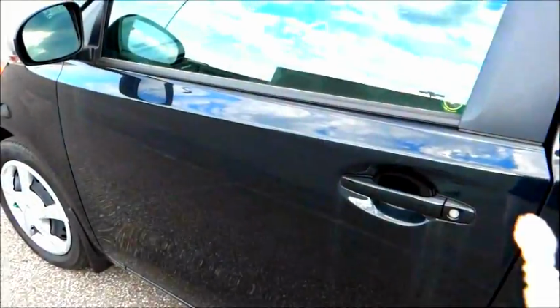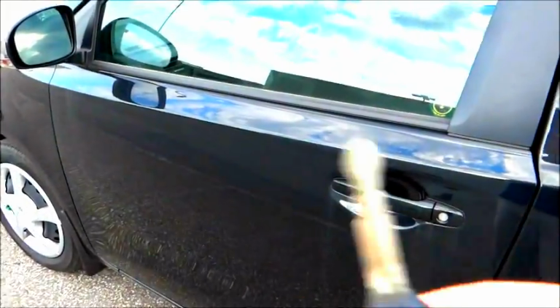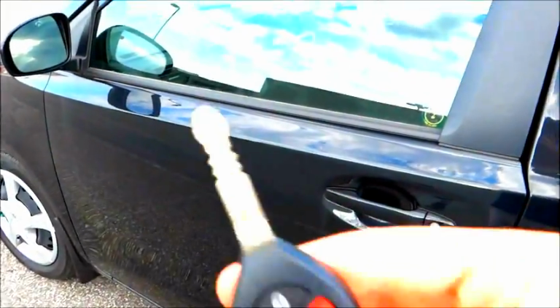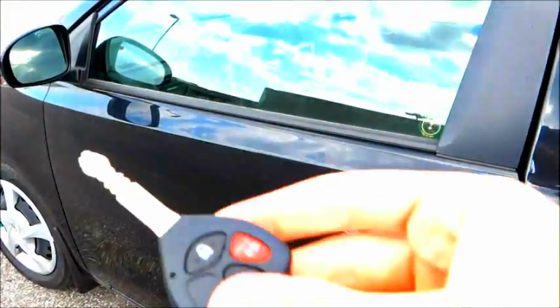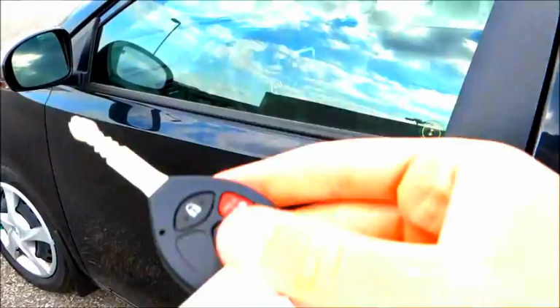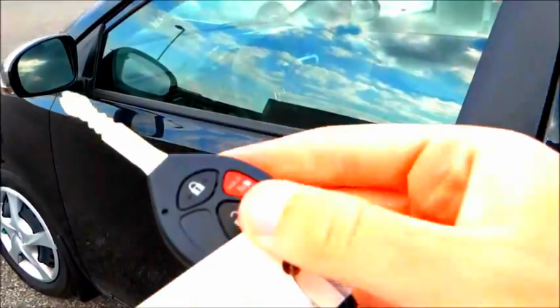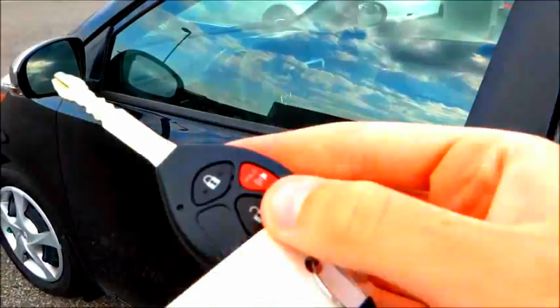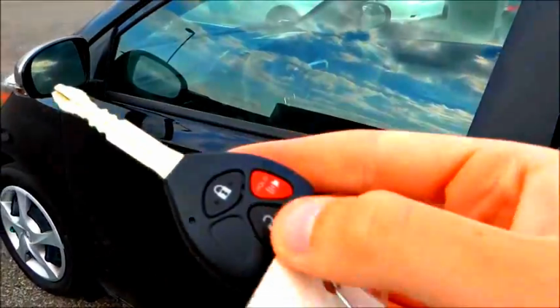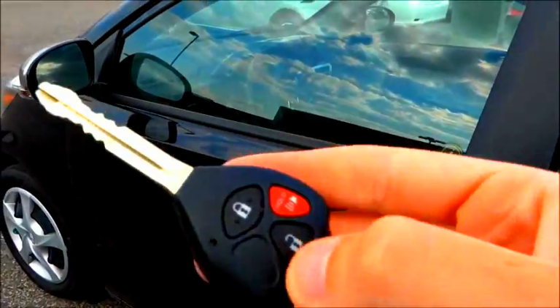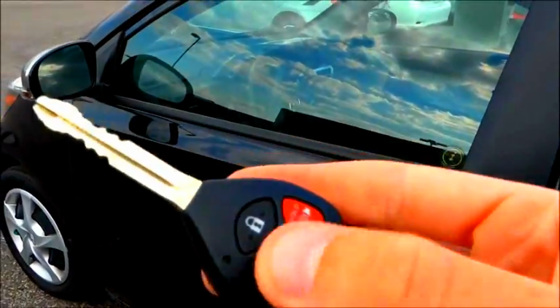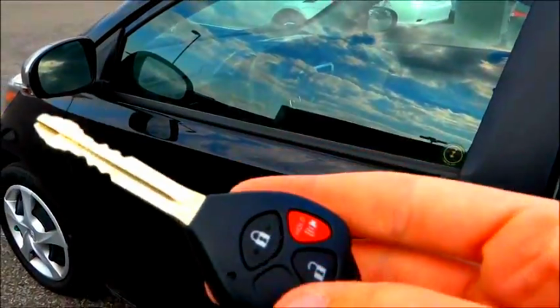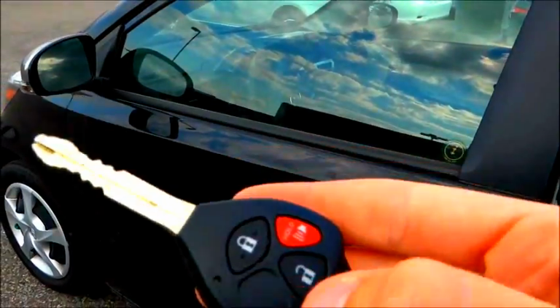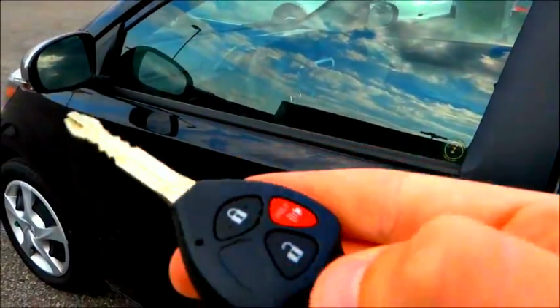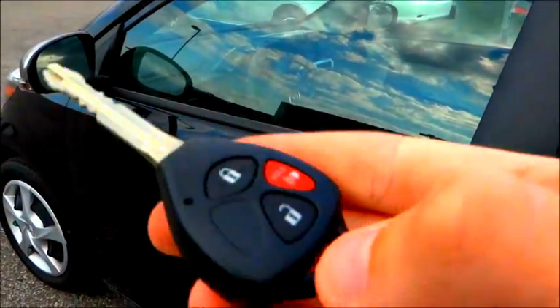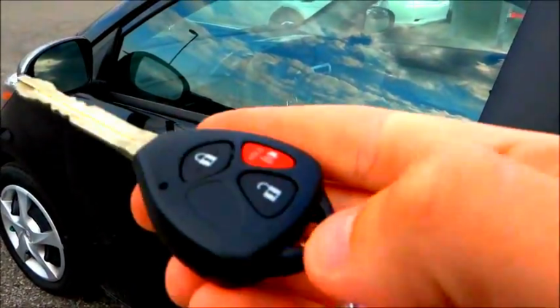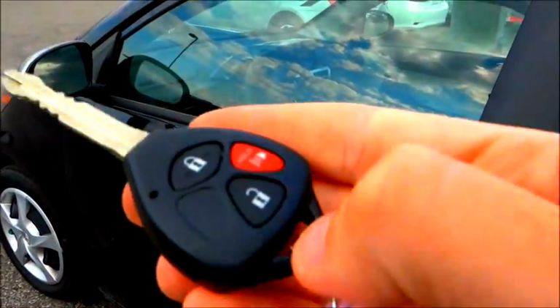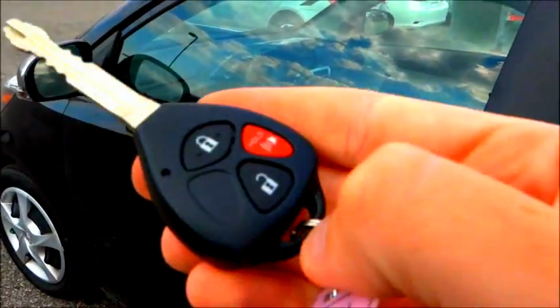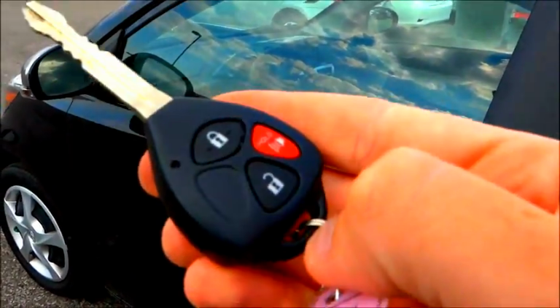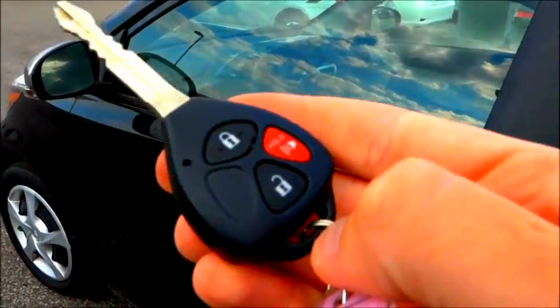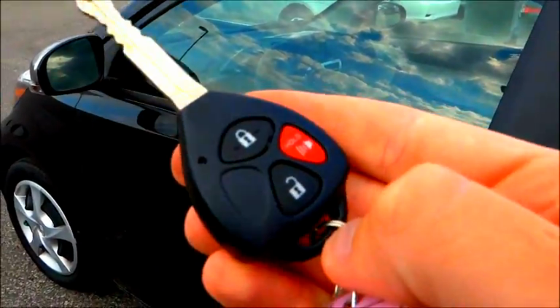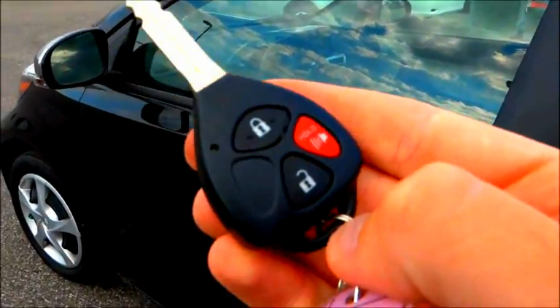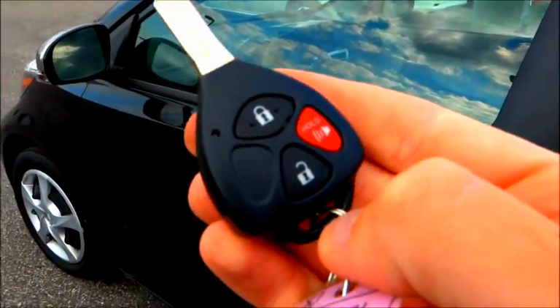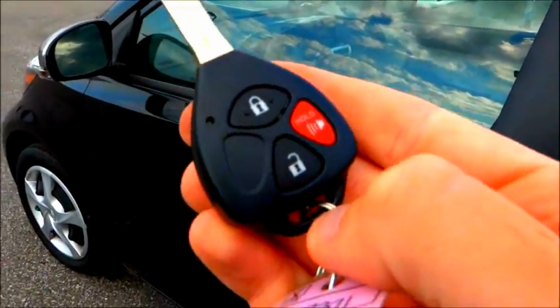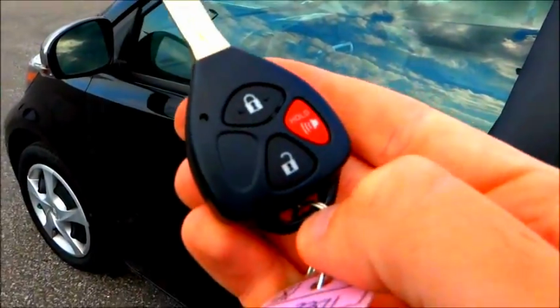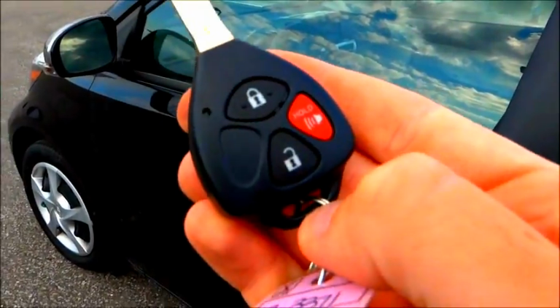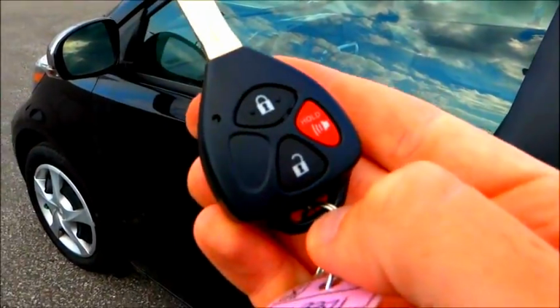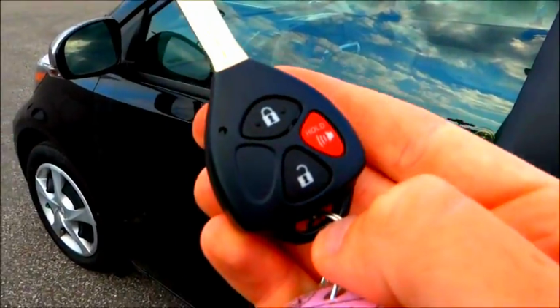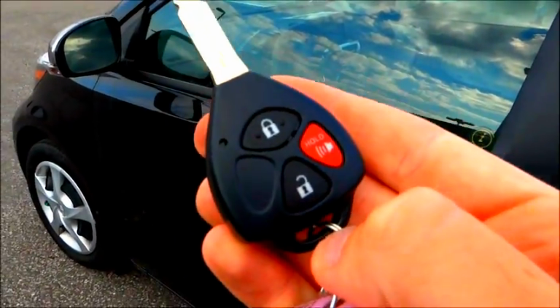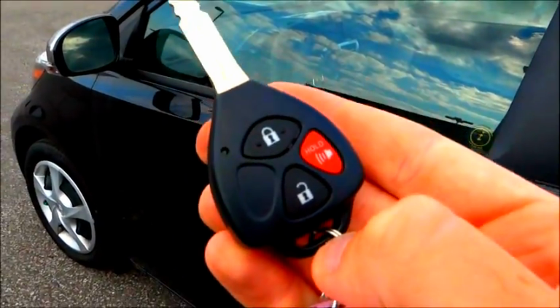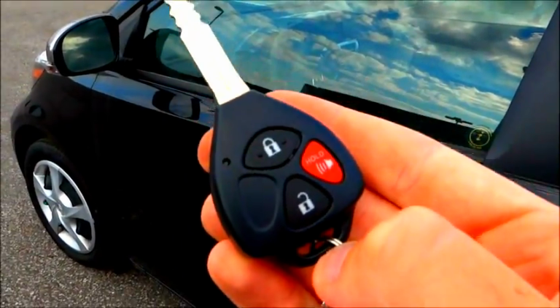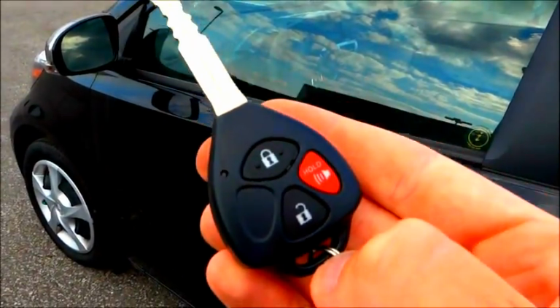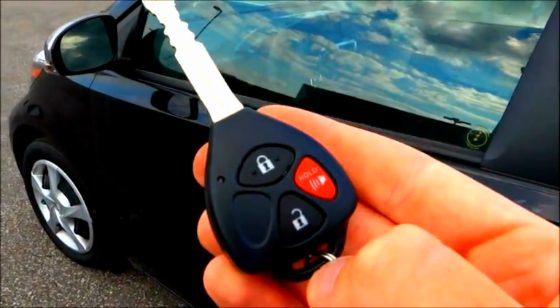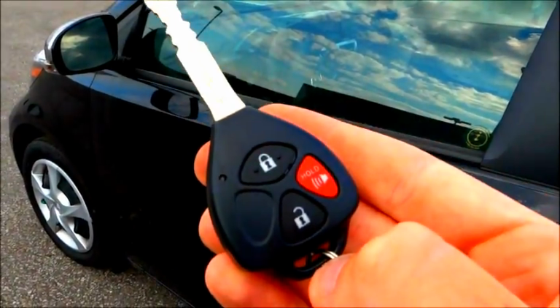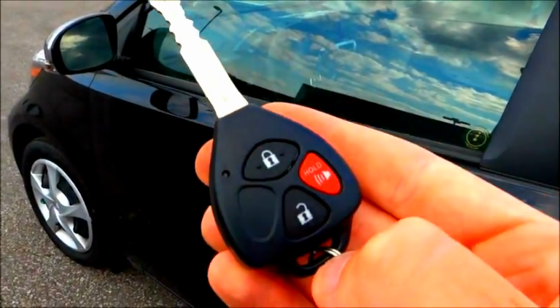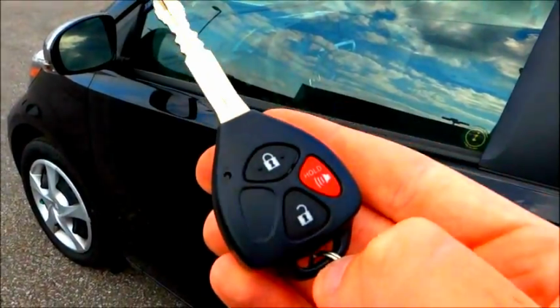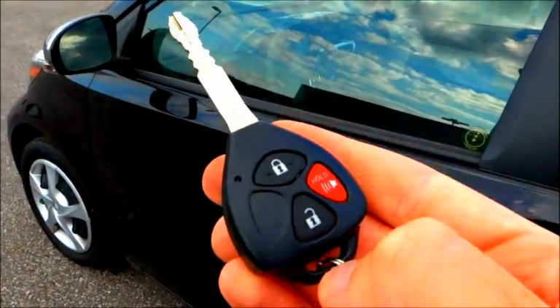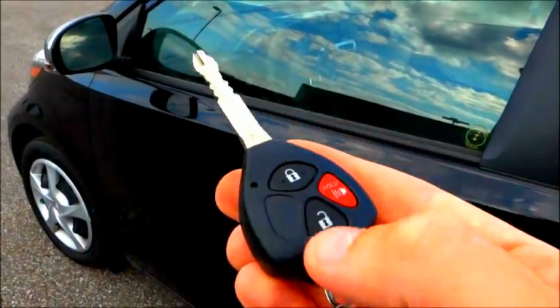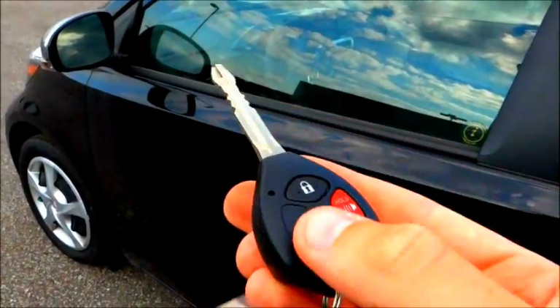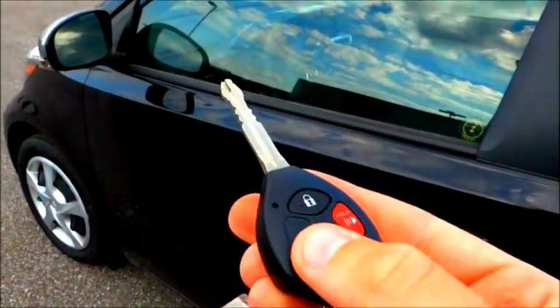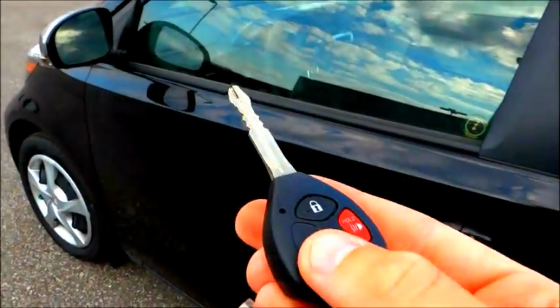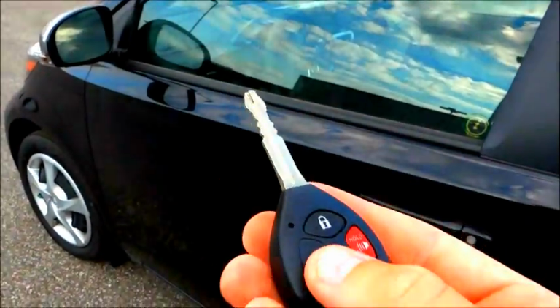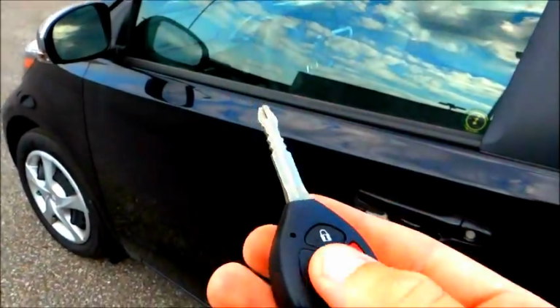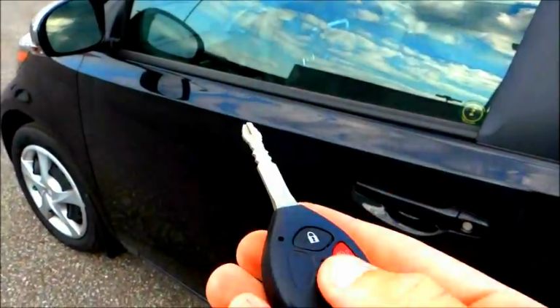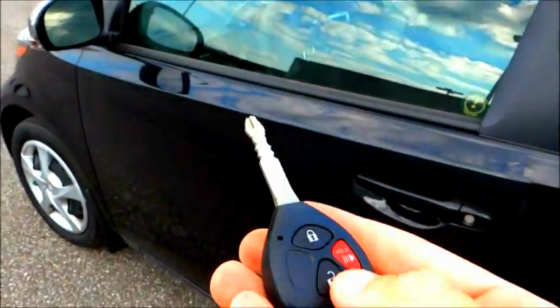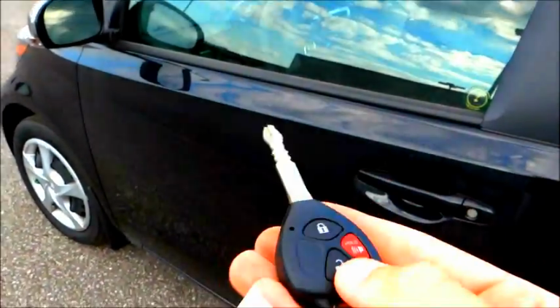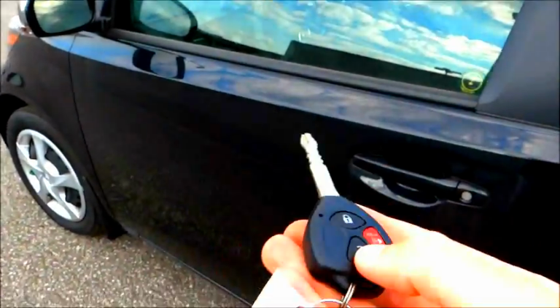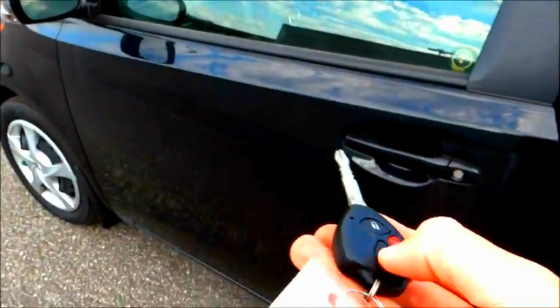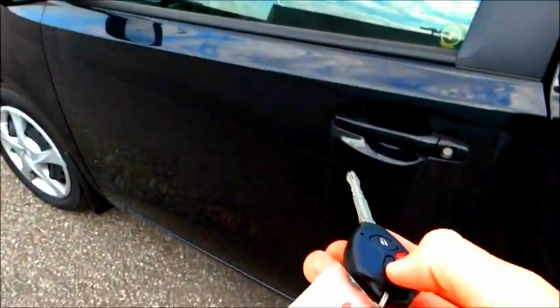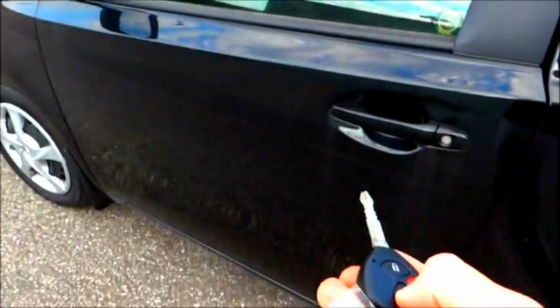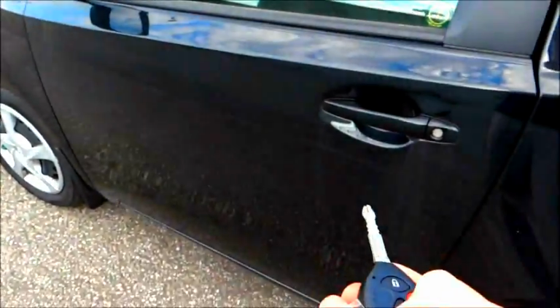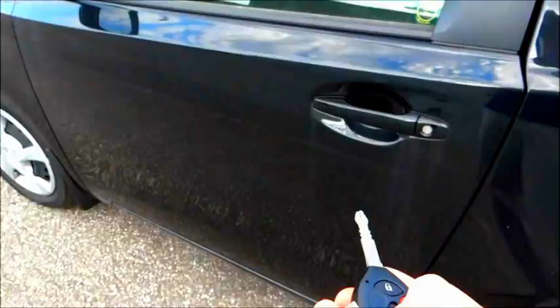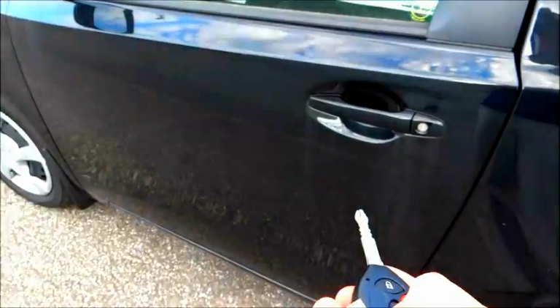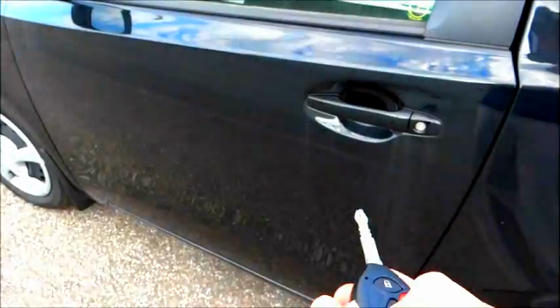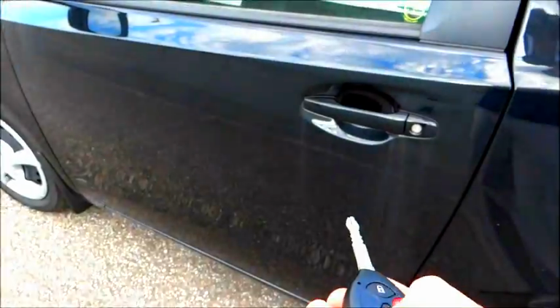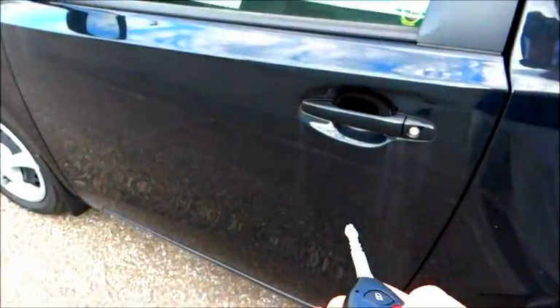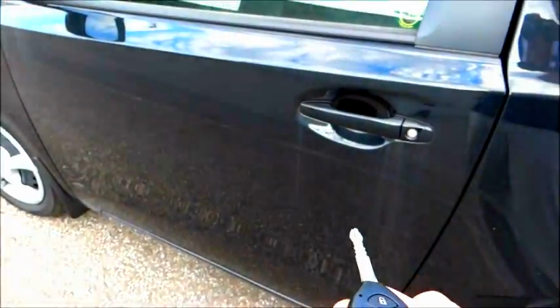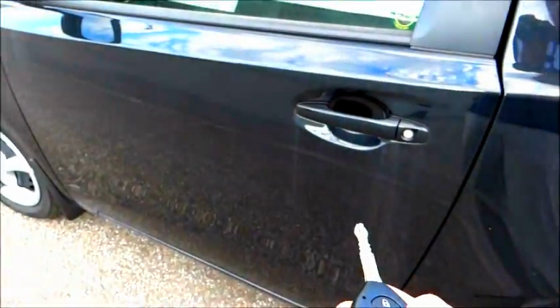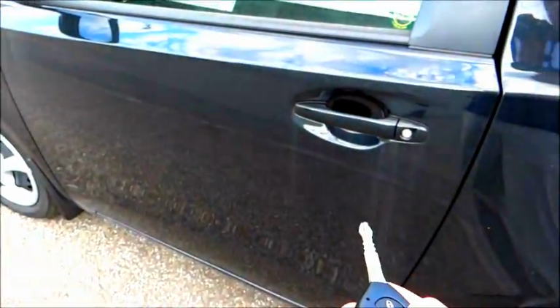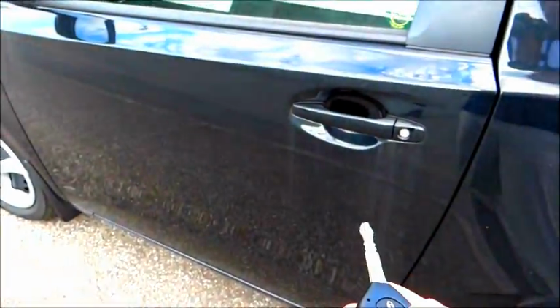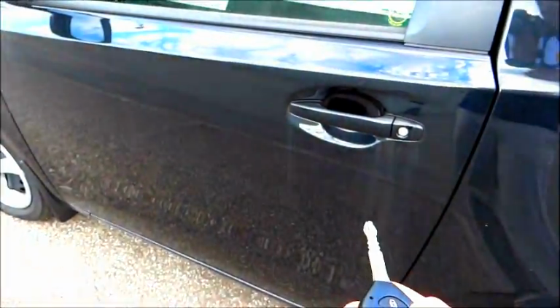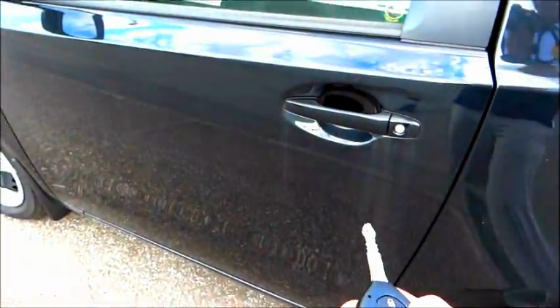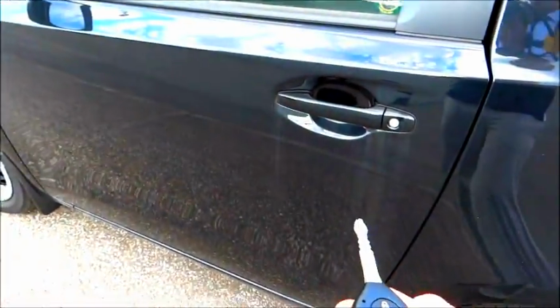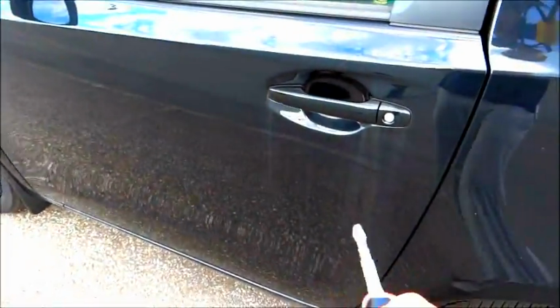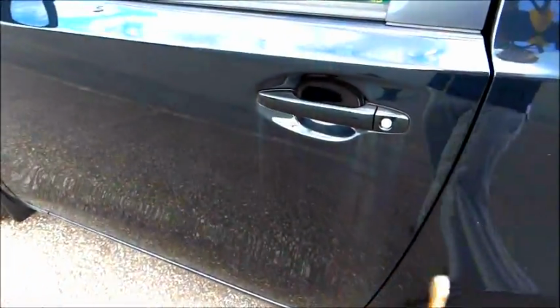The key fob itself is a very standard issue — lock, unlock, and the panic button. One touch unlocks the car.